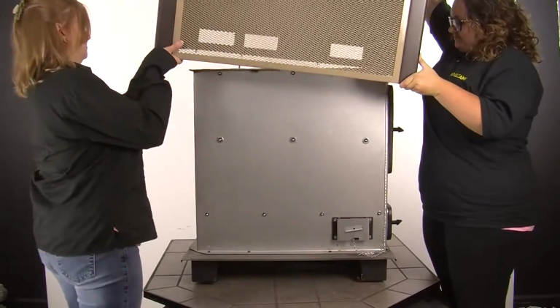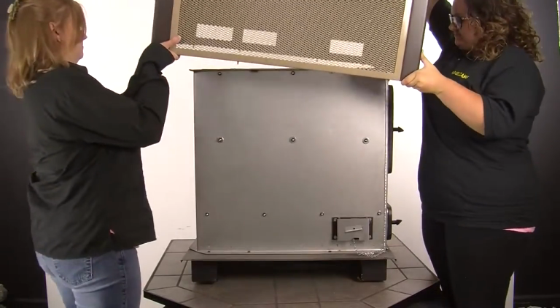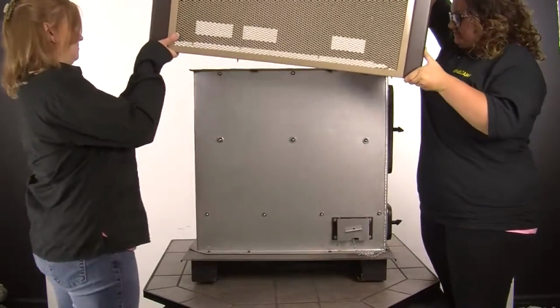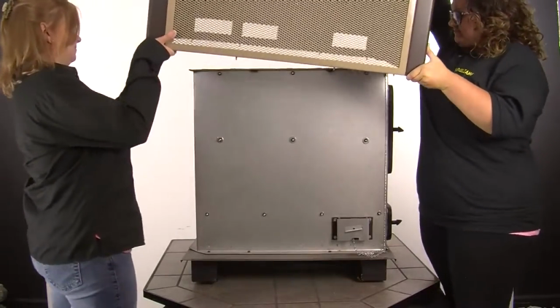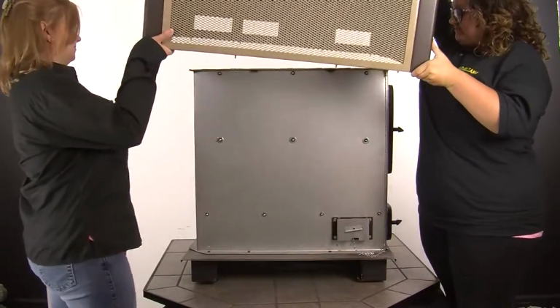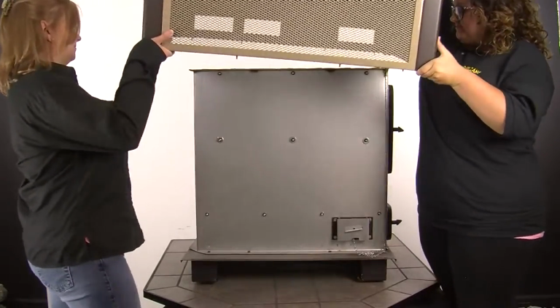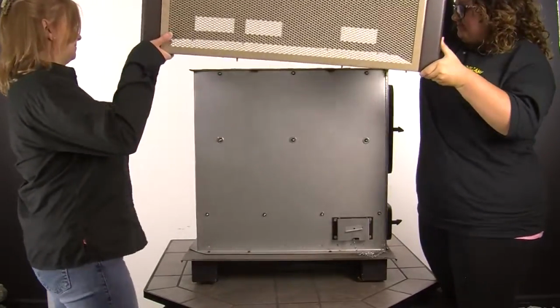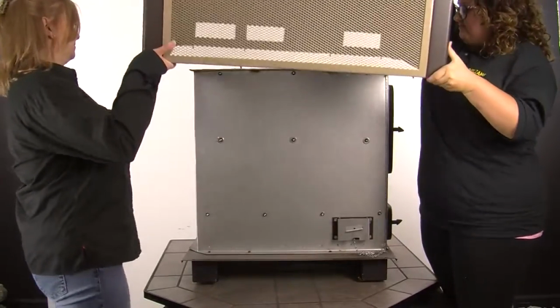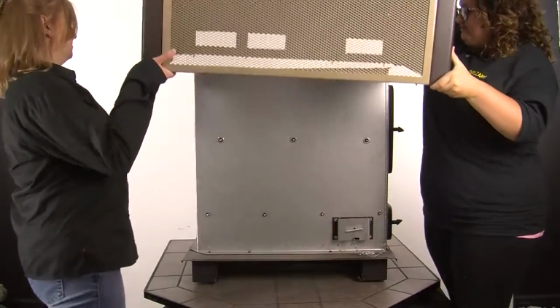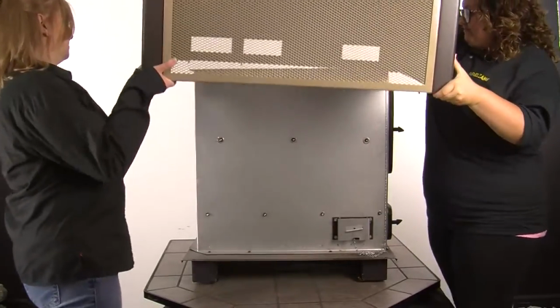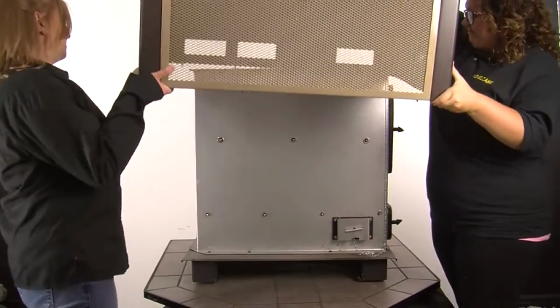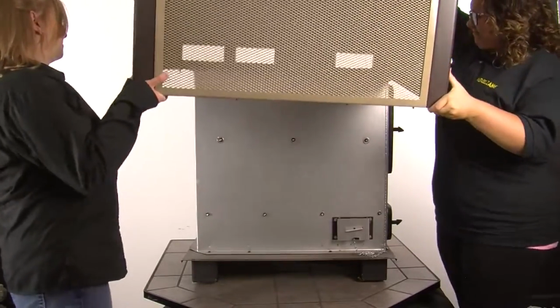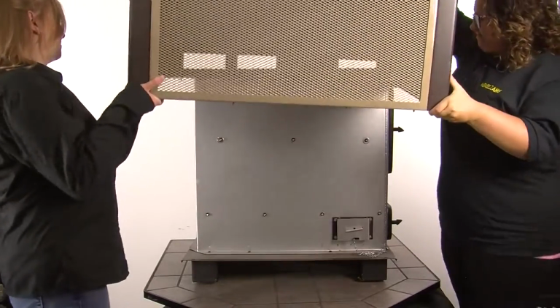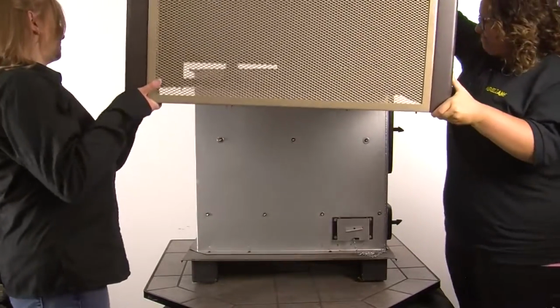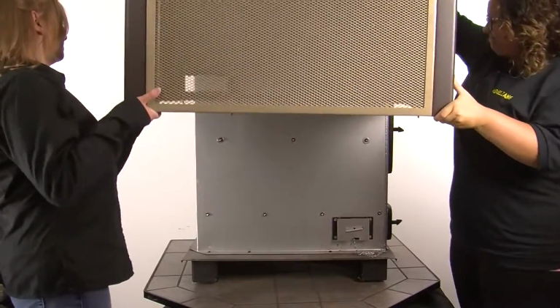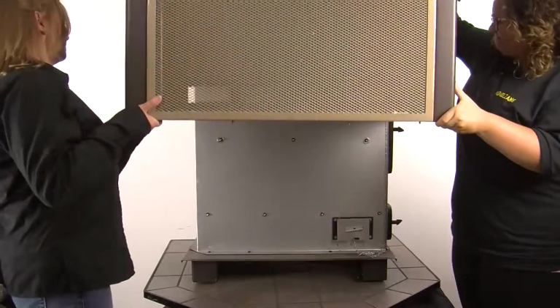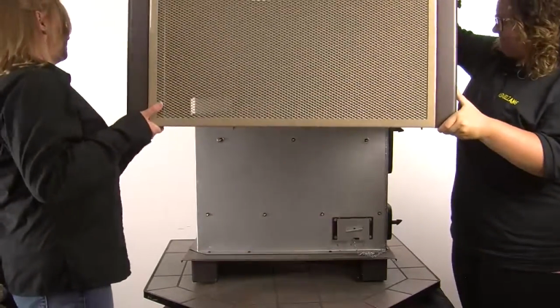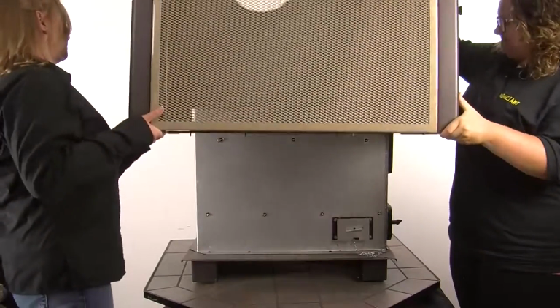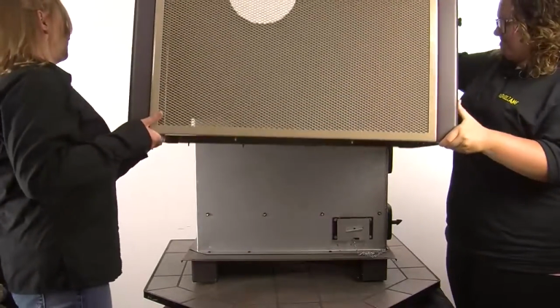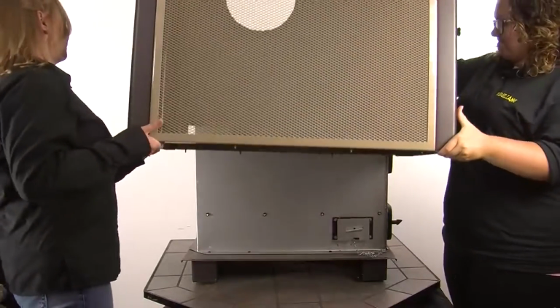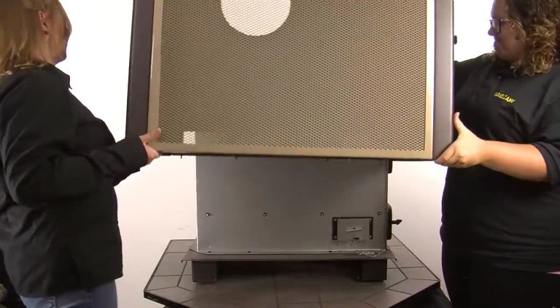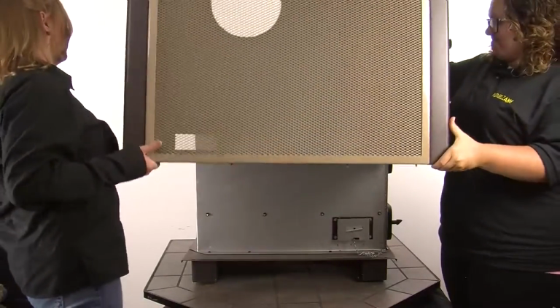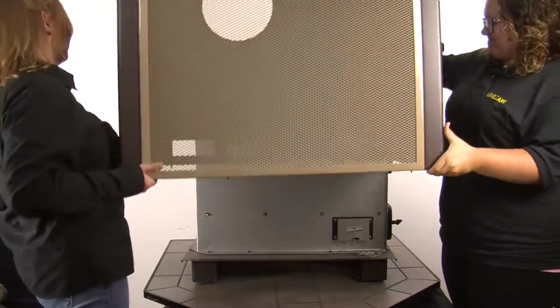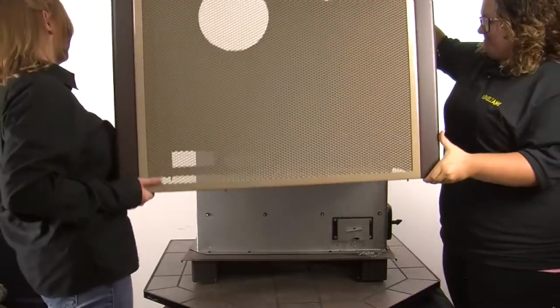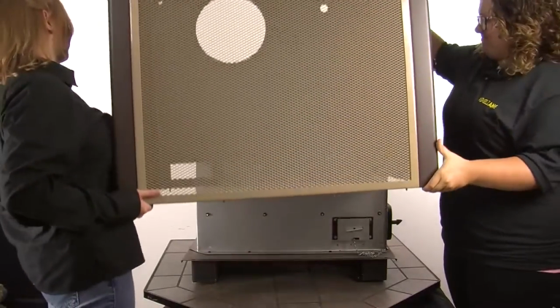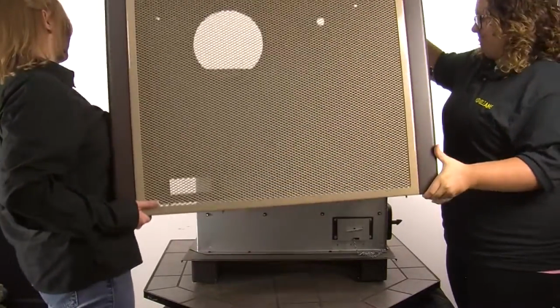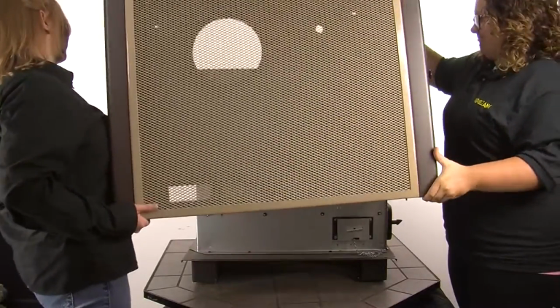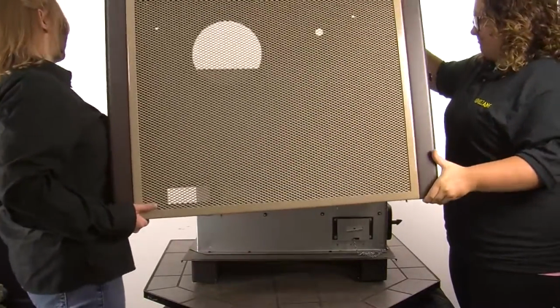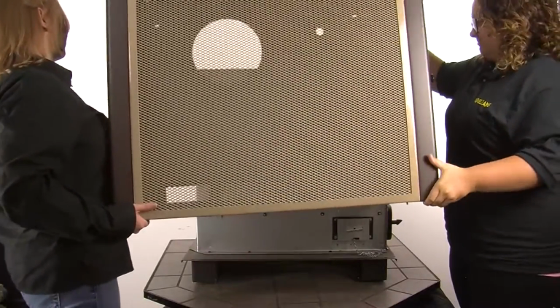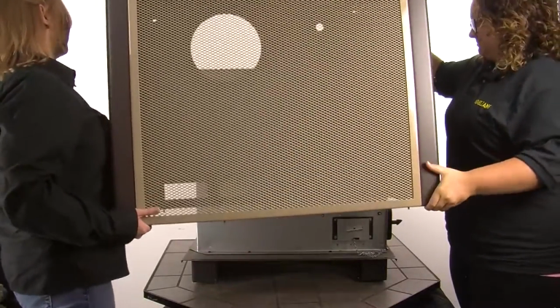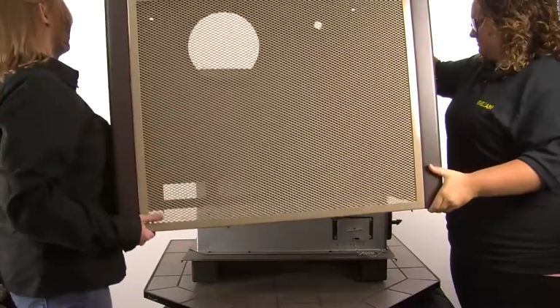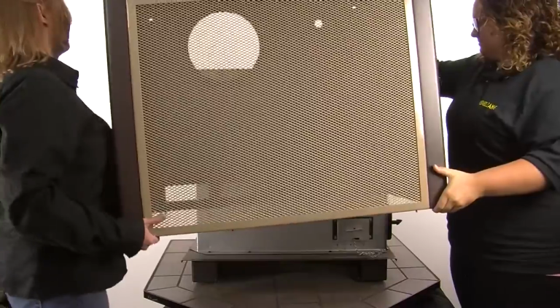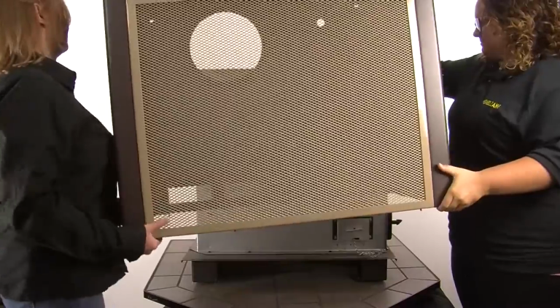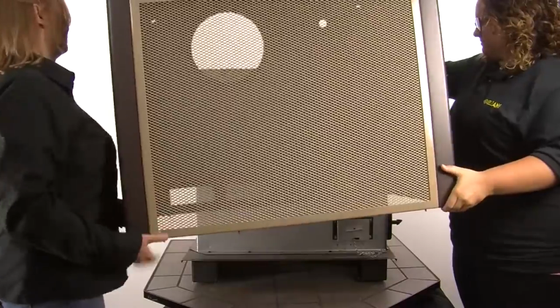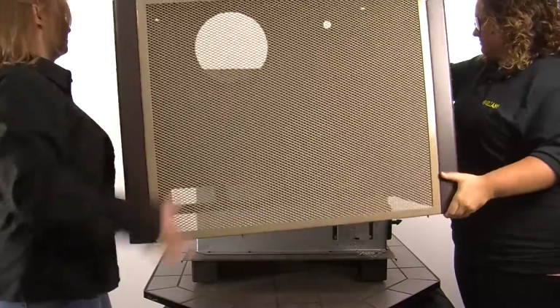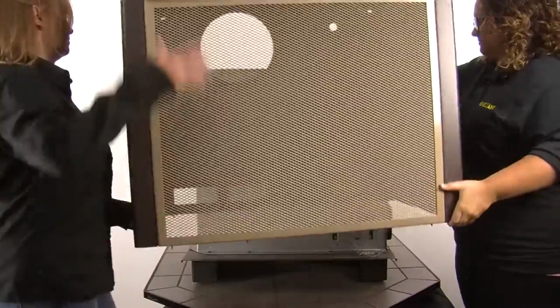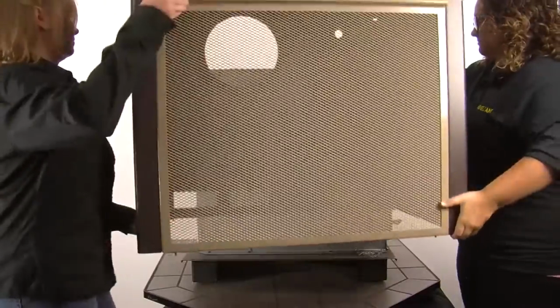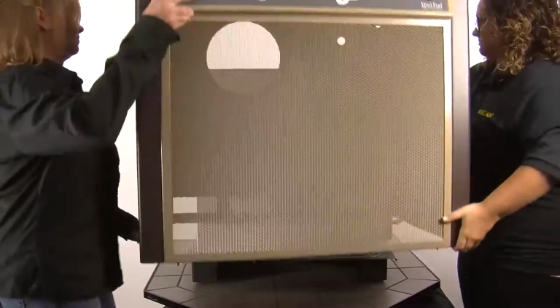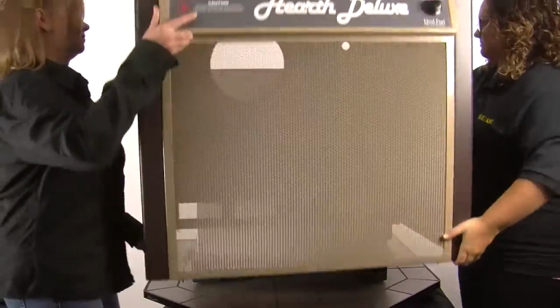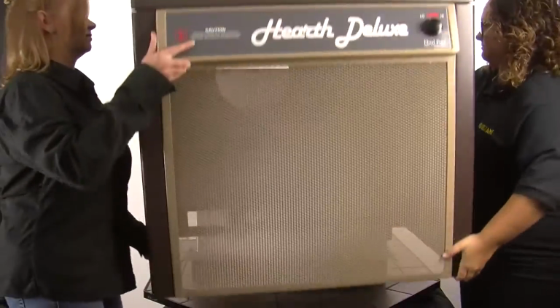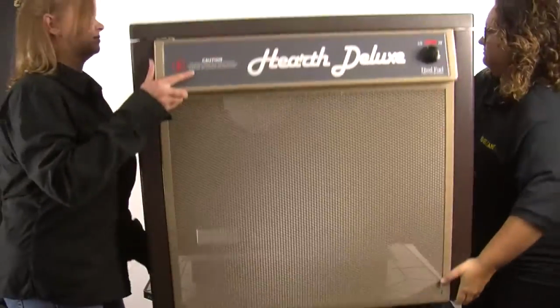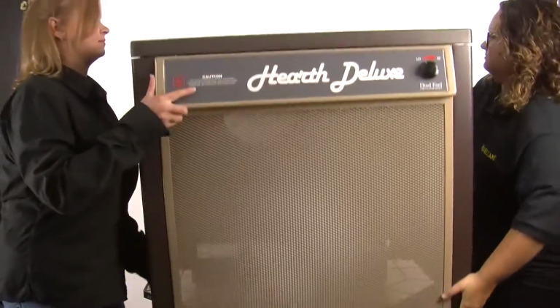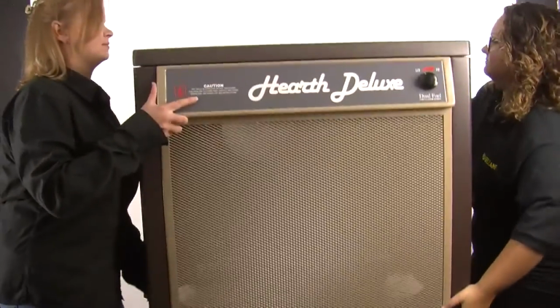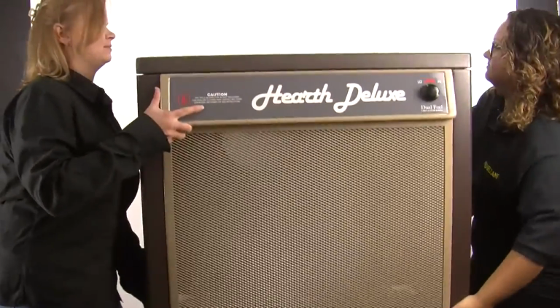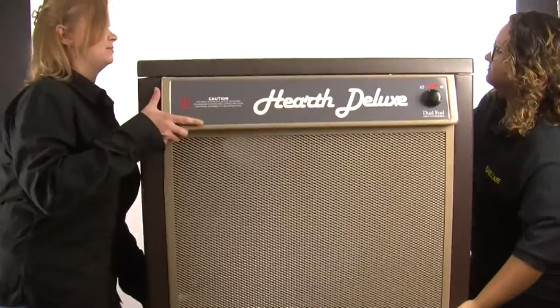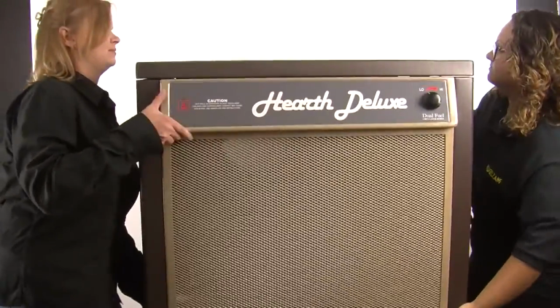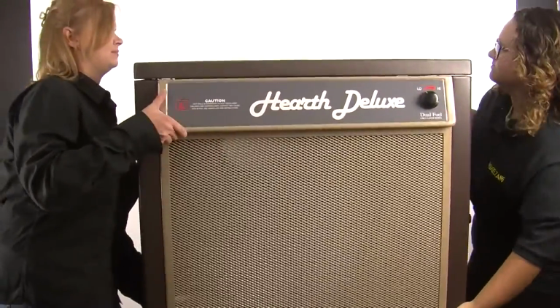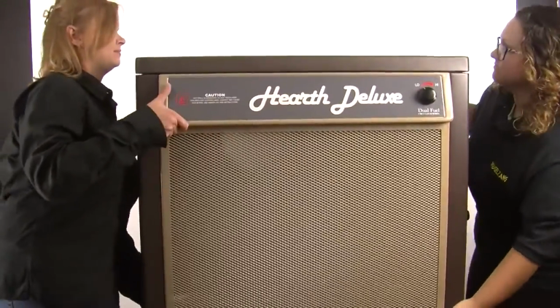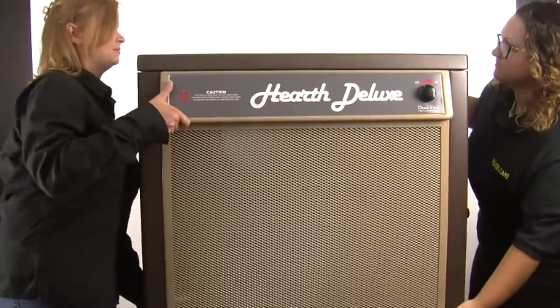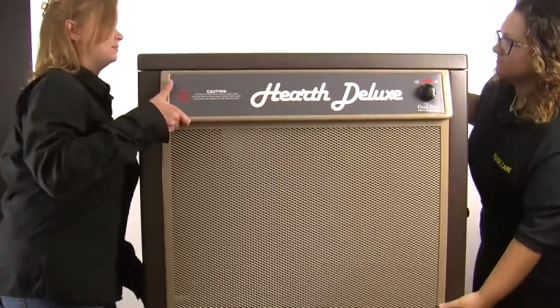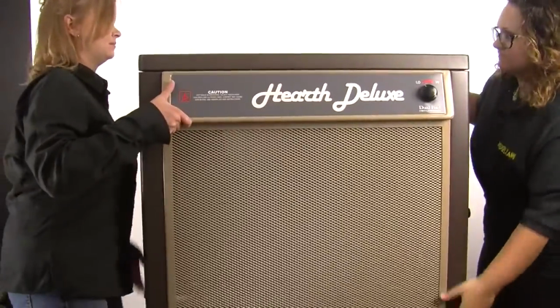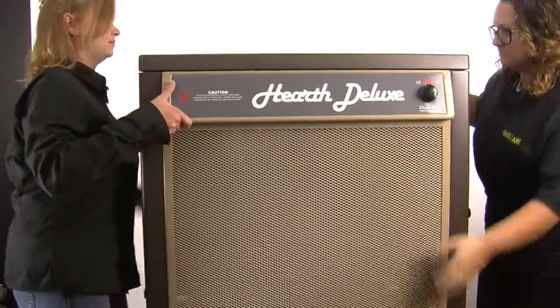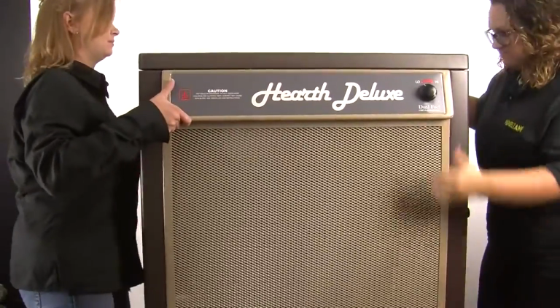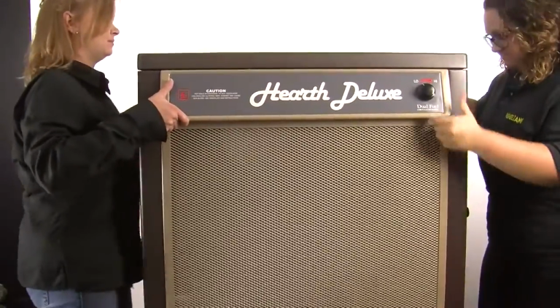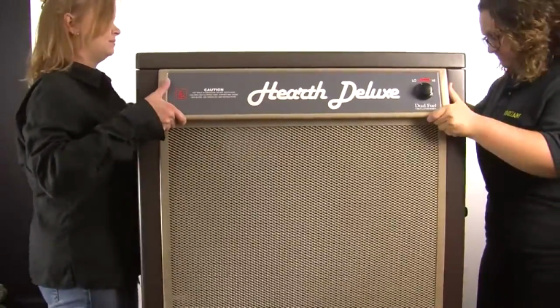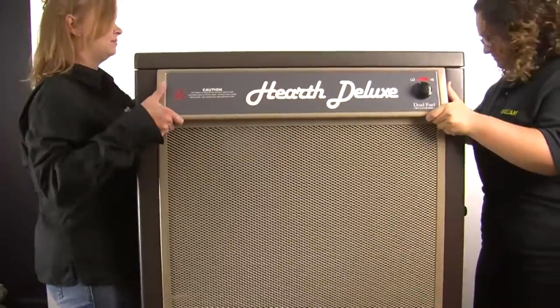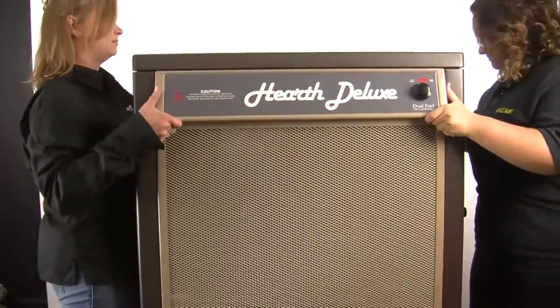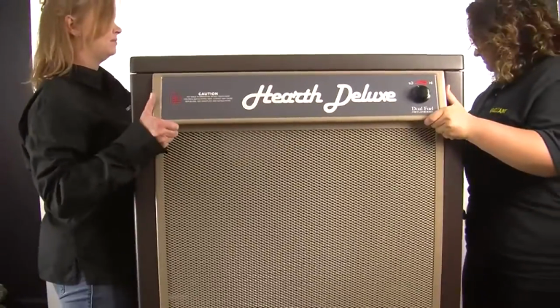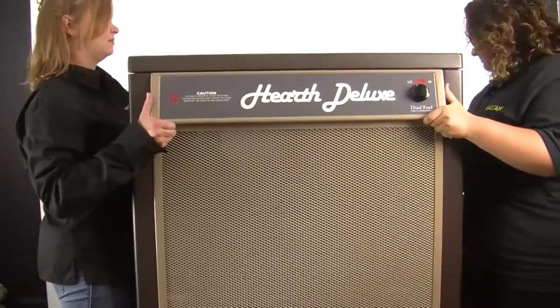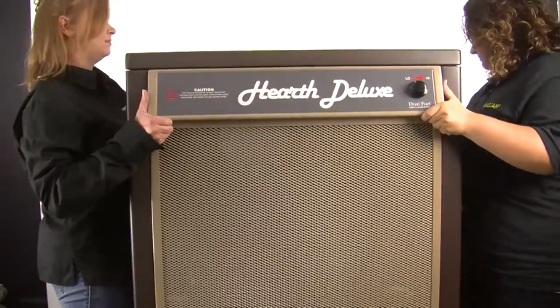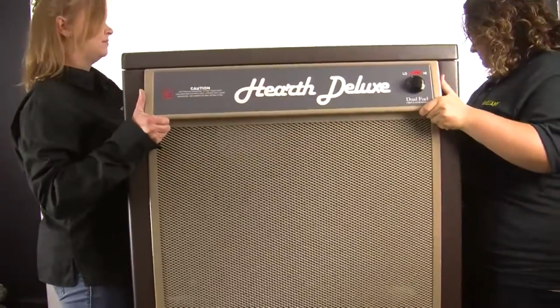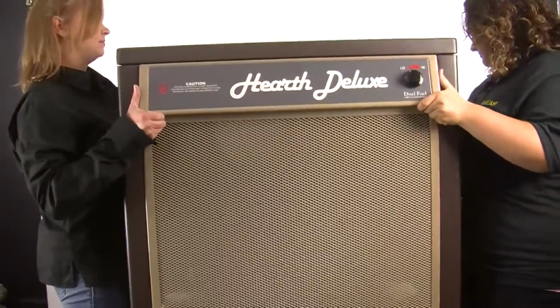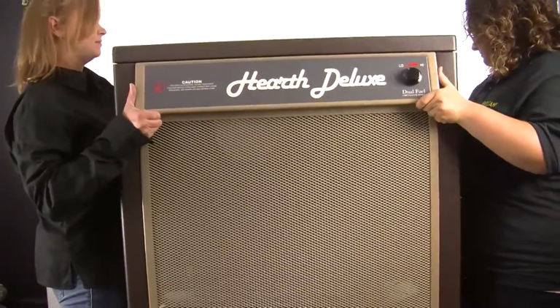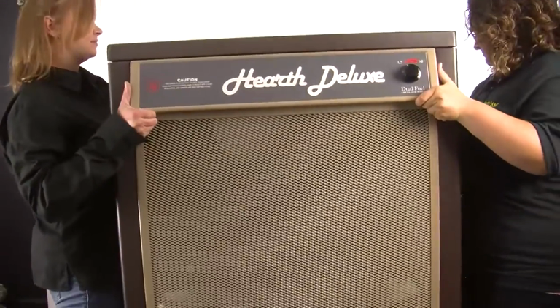For this next step, you will need help. Lift the cabinet straight up over the top of the stove, then set it aside.